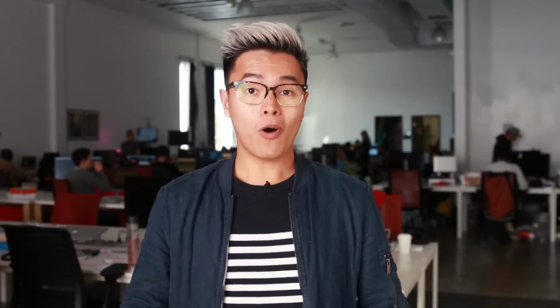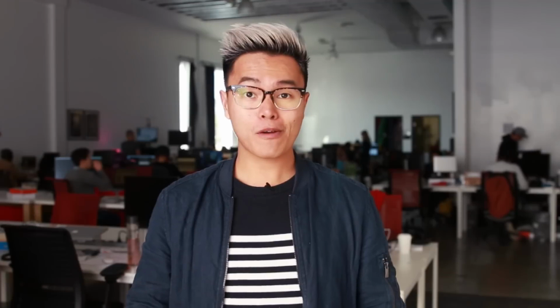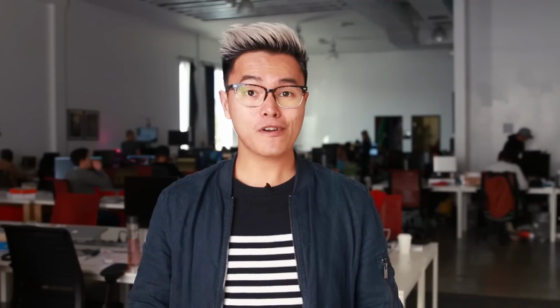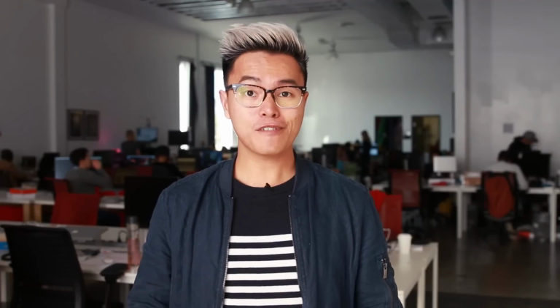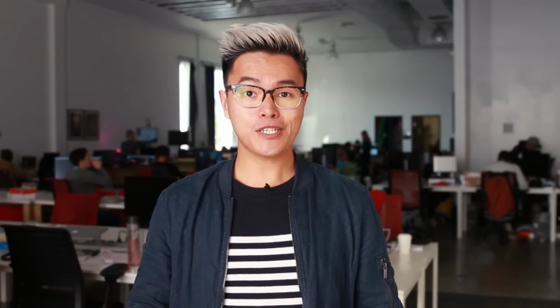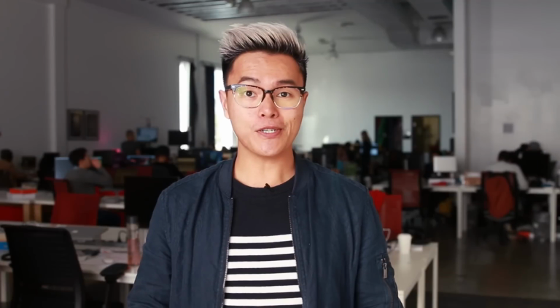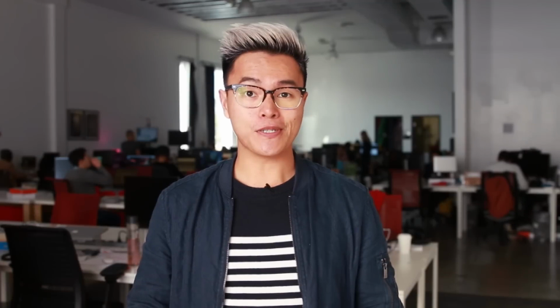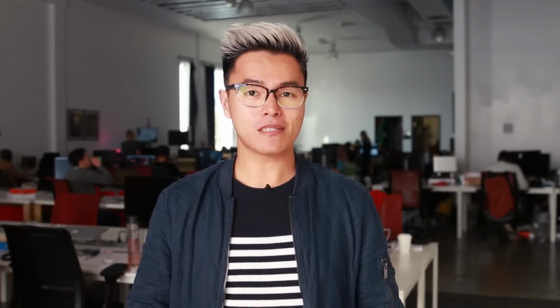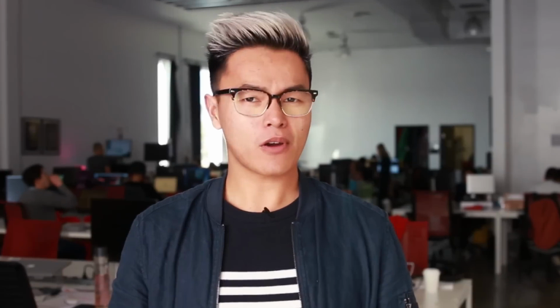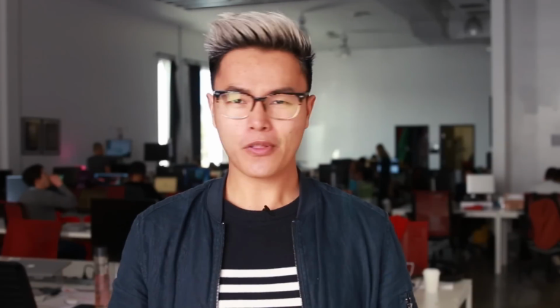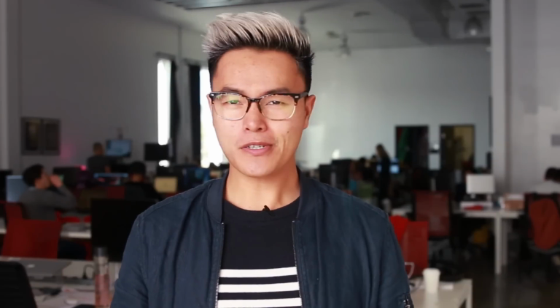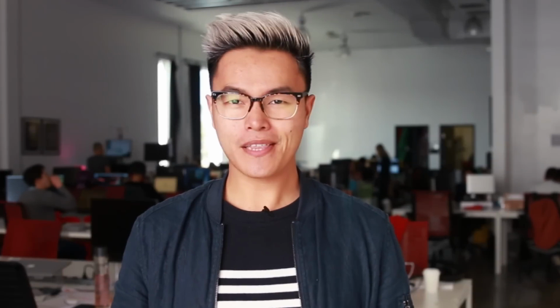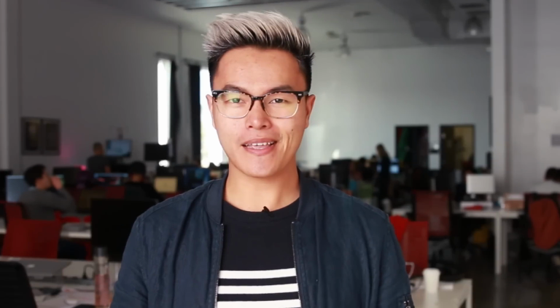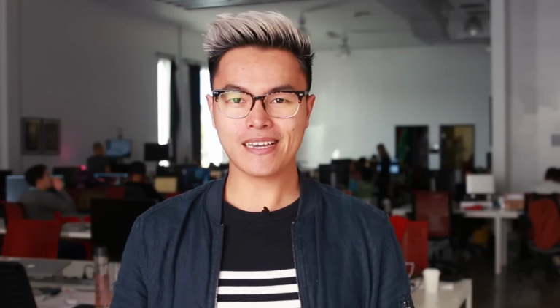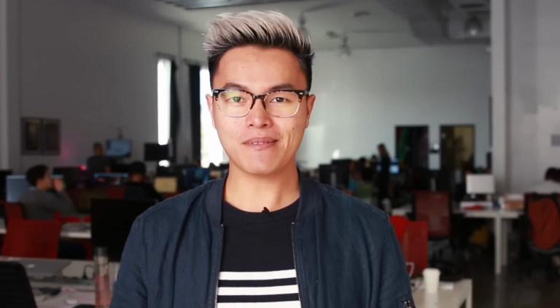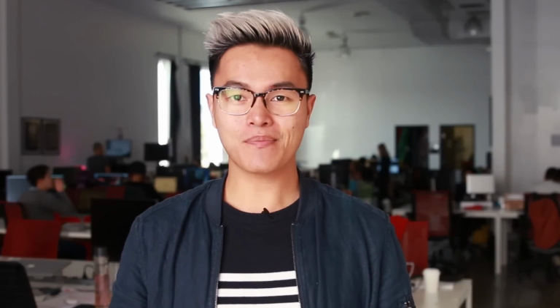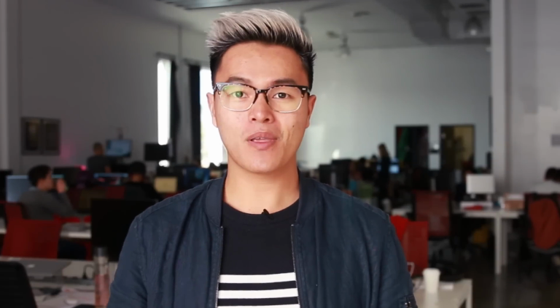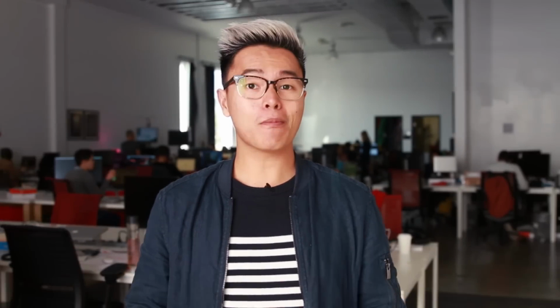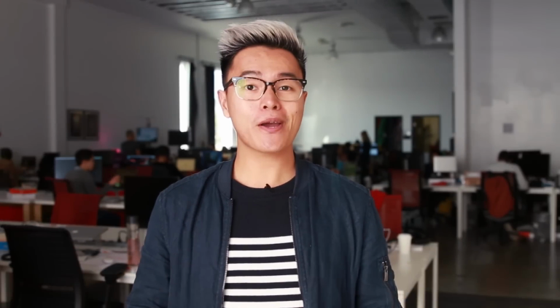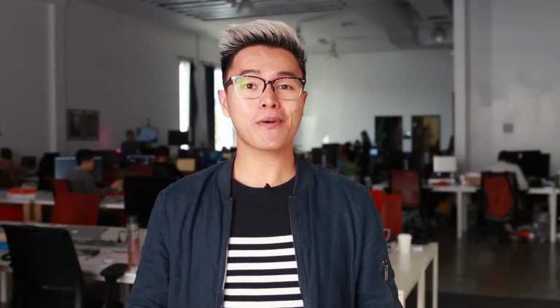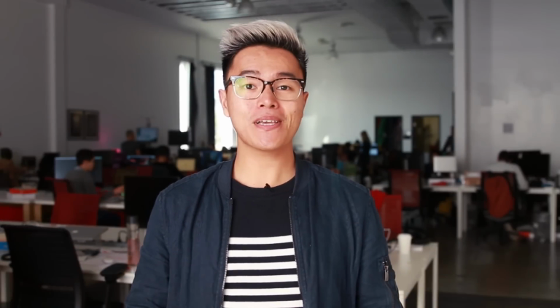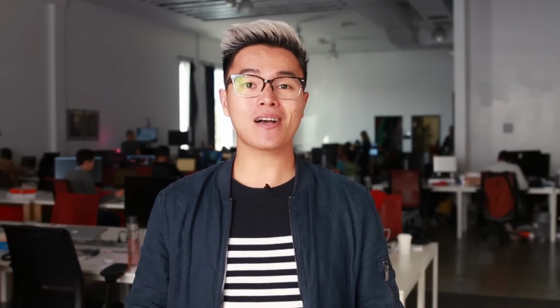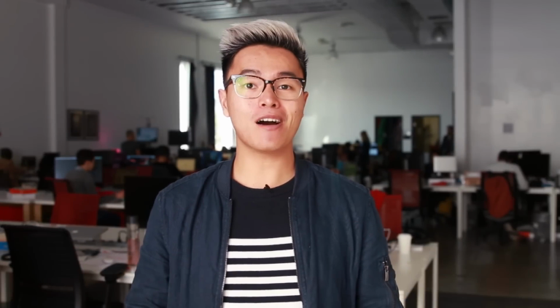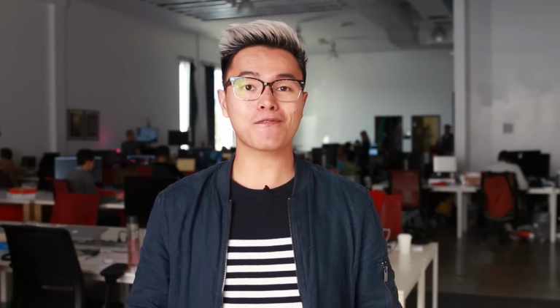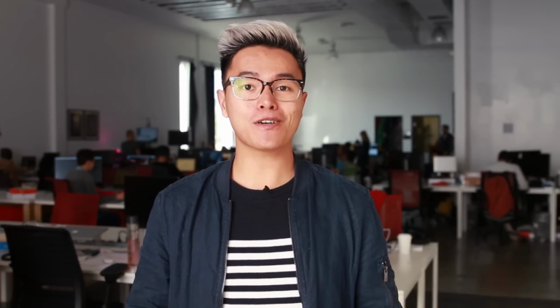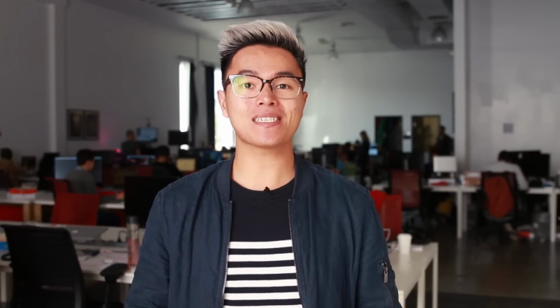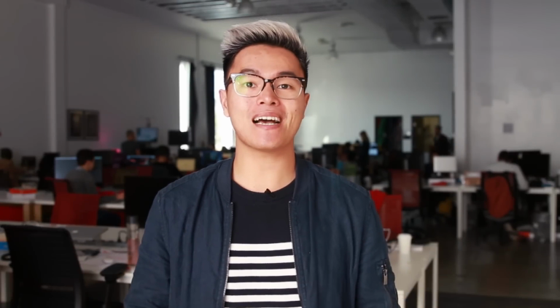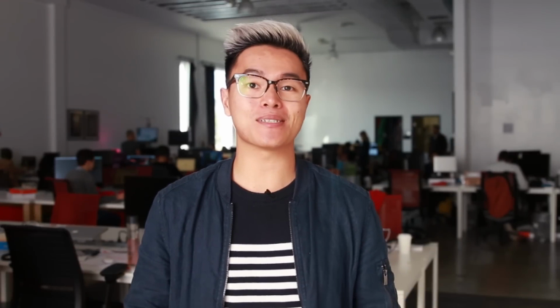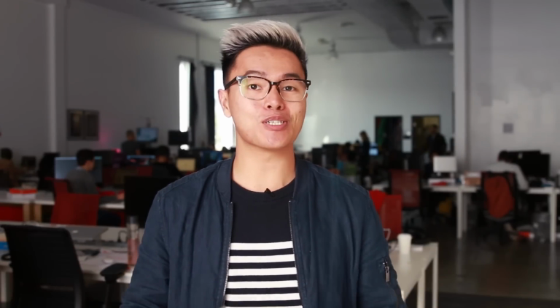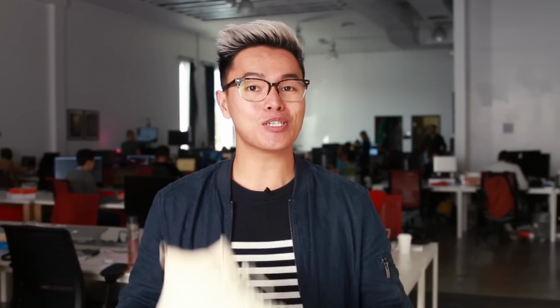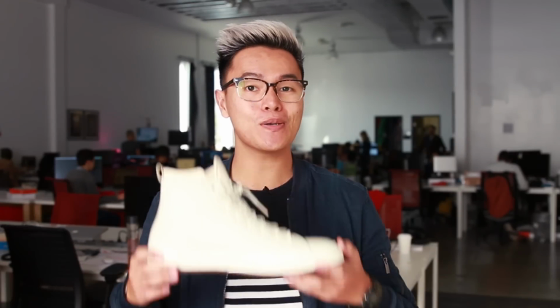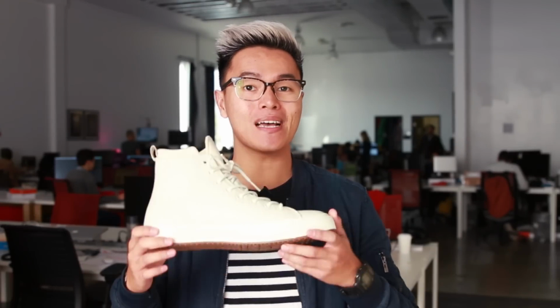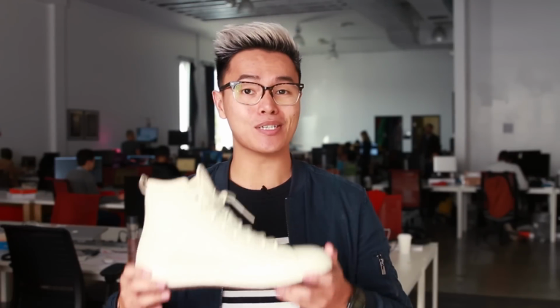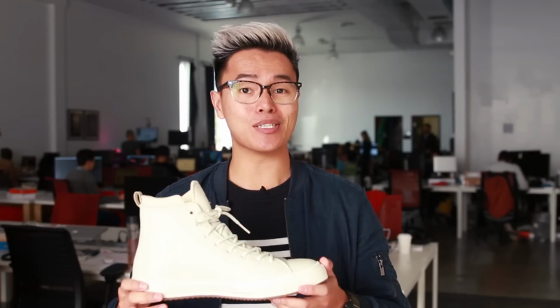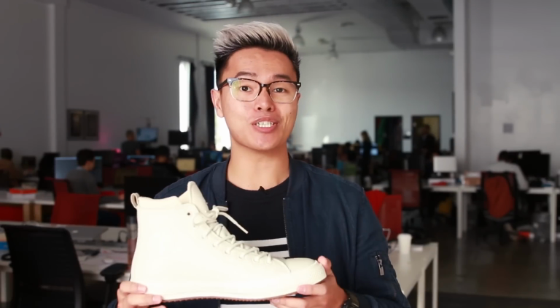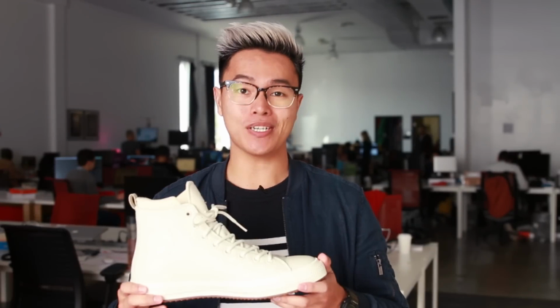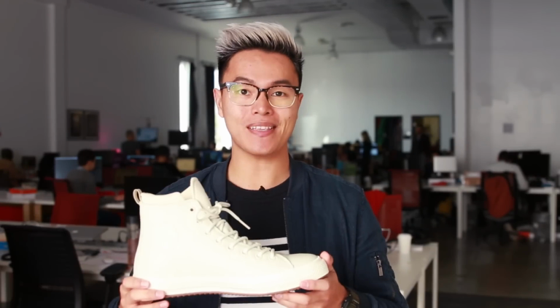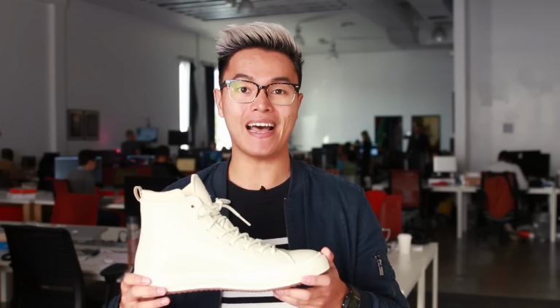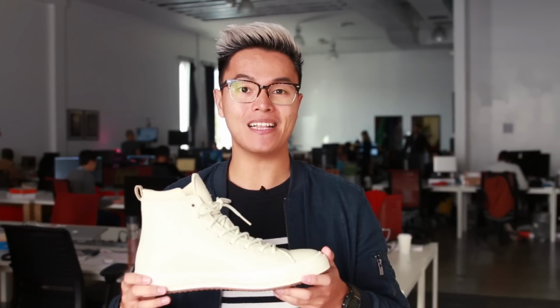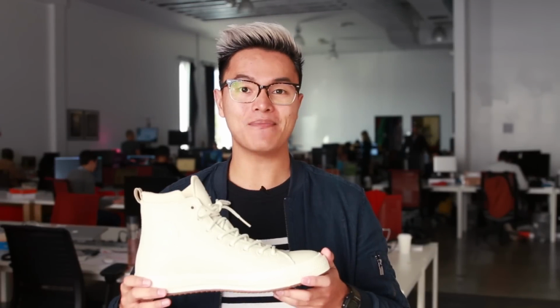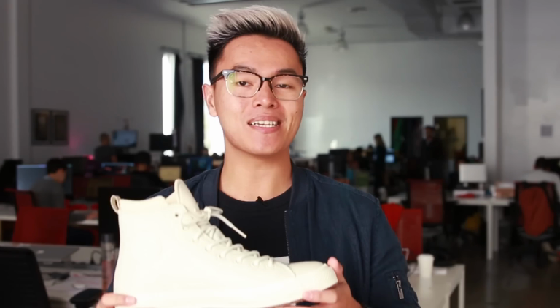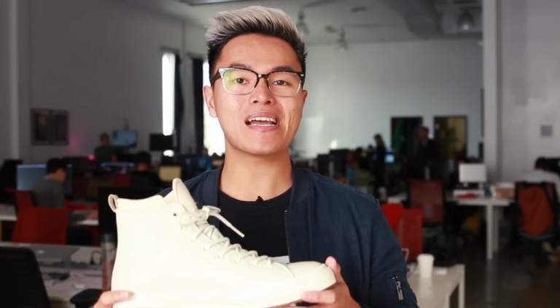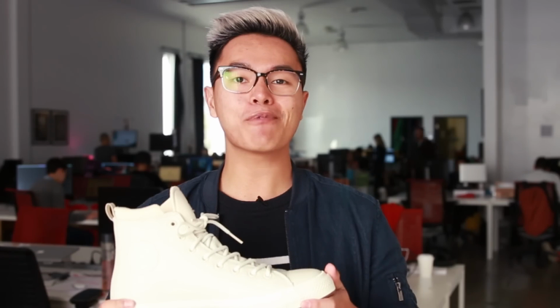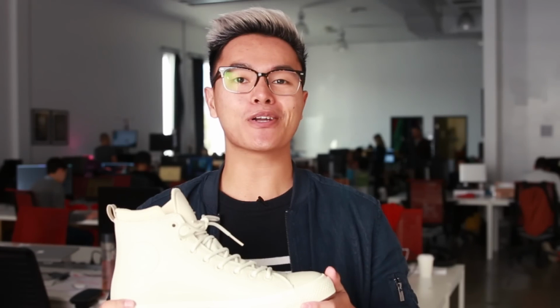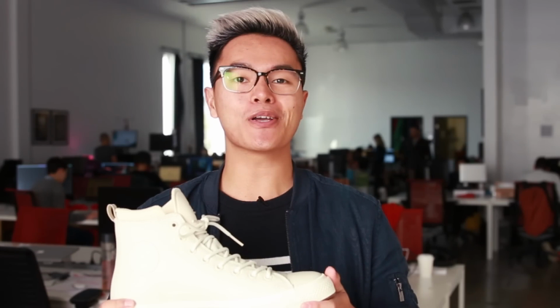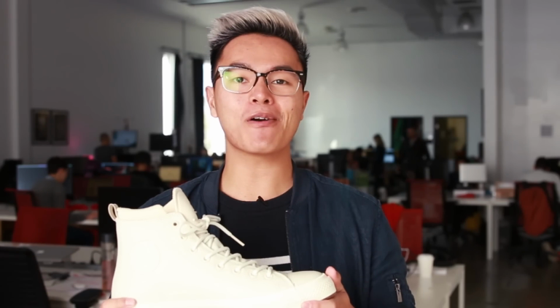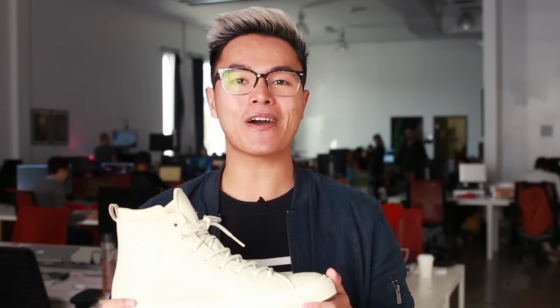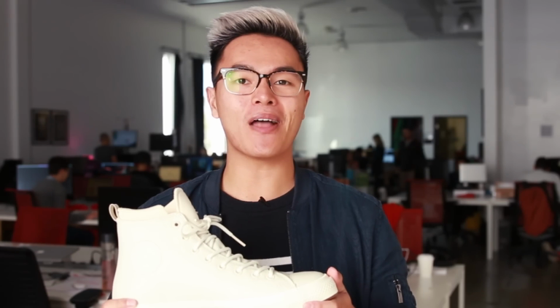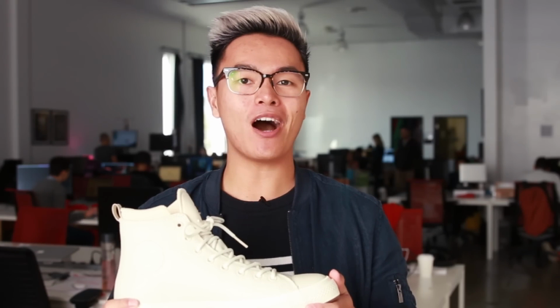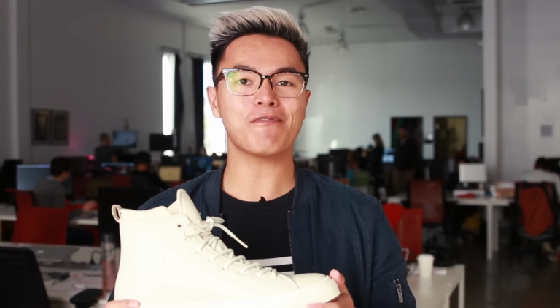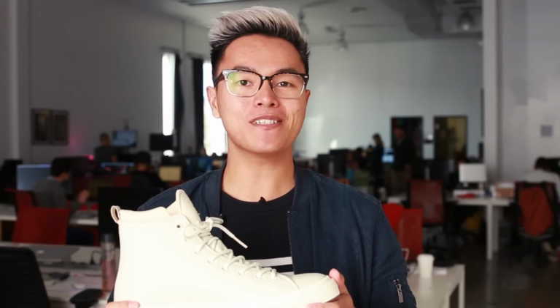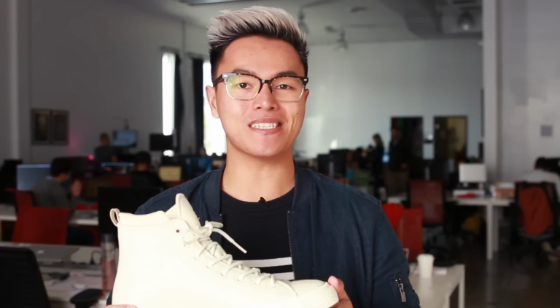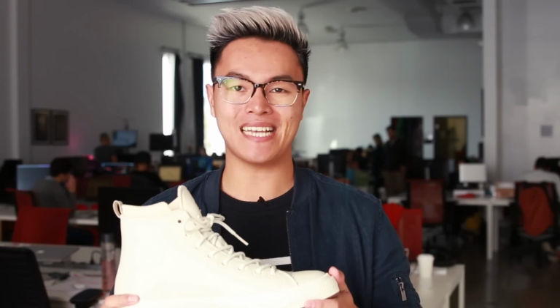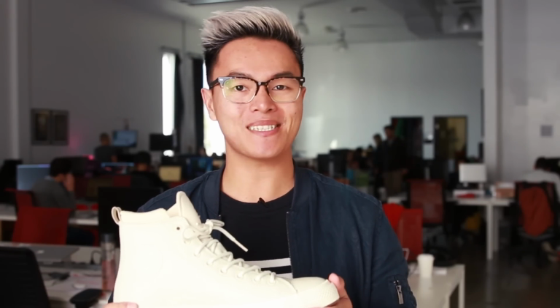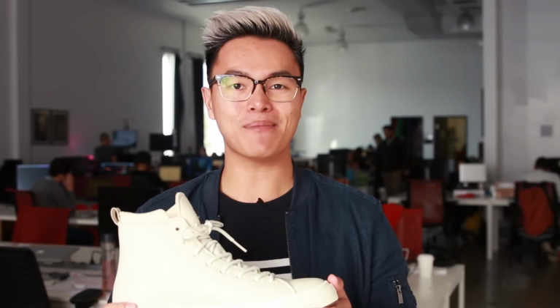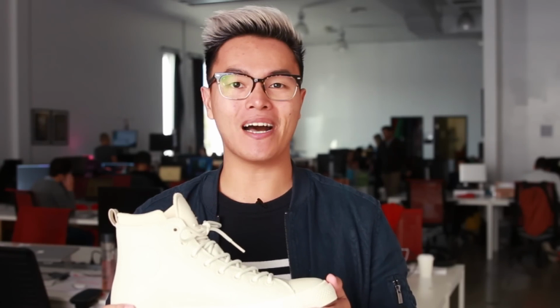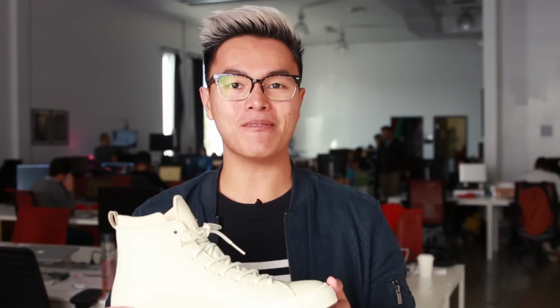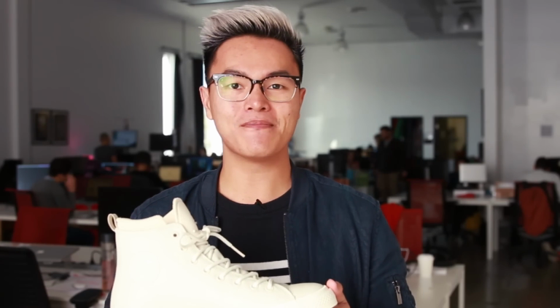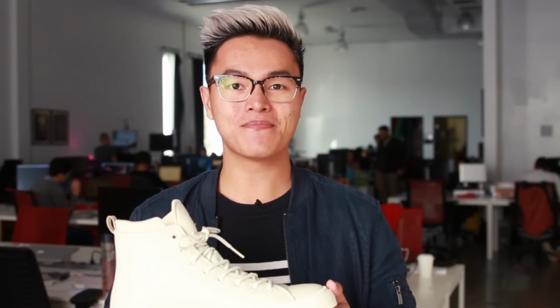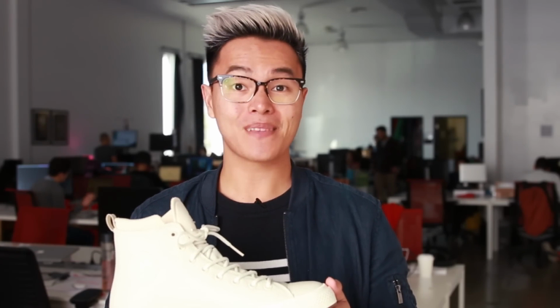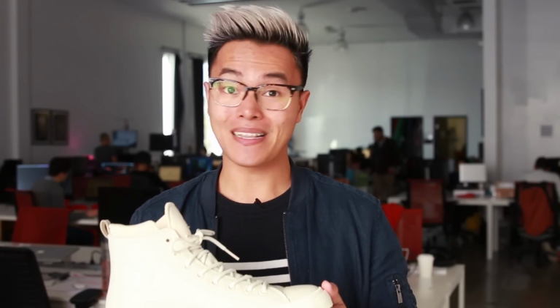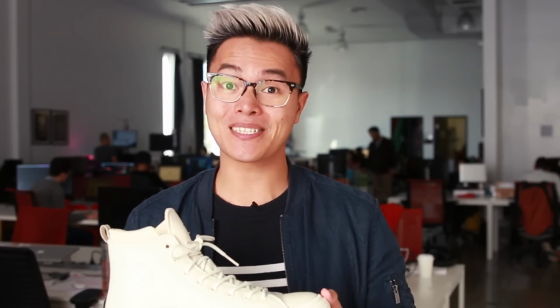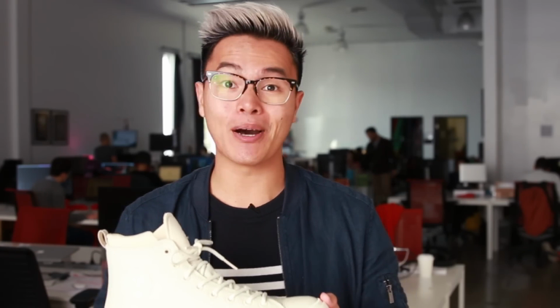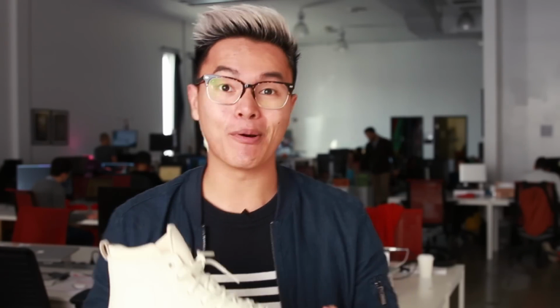Waterproof shoes. Are those a thing? Well, apparently Converse has a shoe that does just that. And today, we're gonna go around the office to test them out. Let's go.